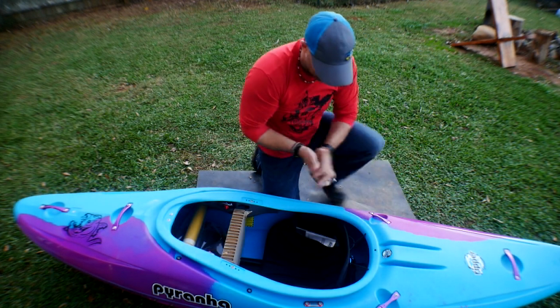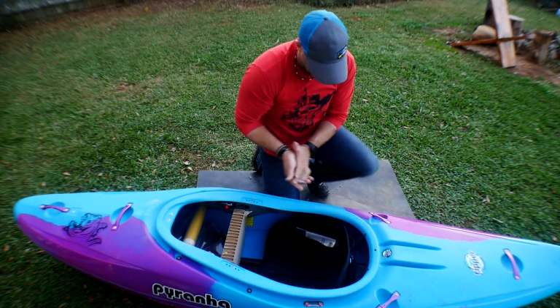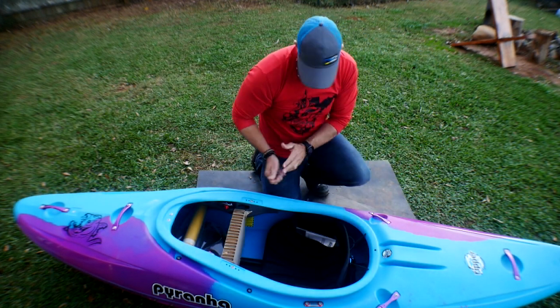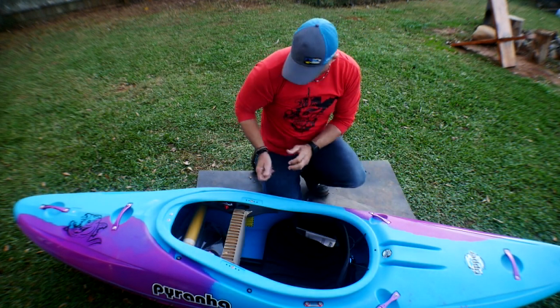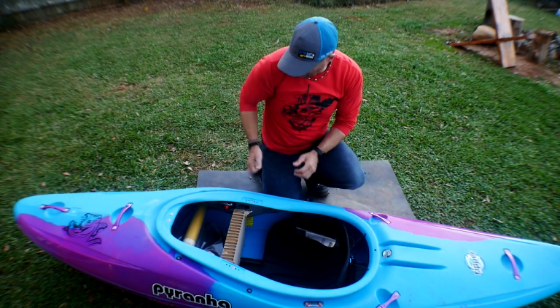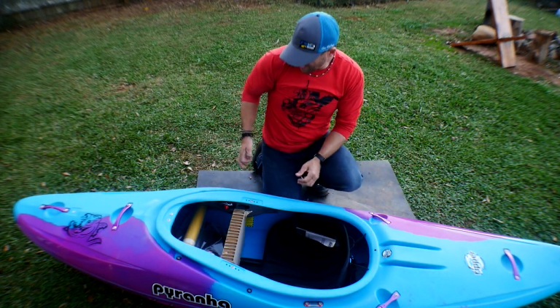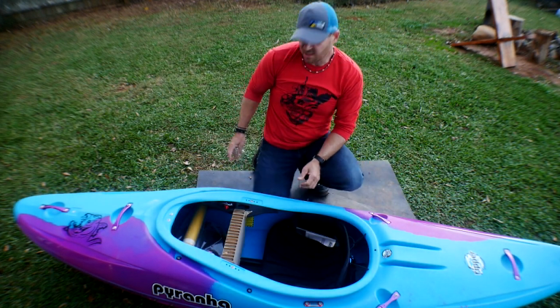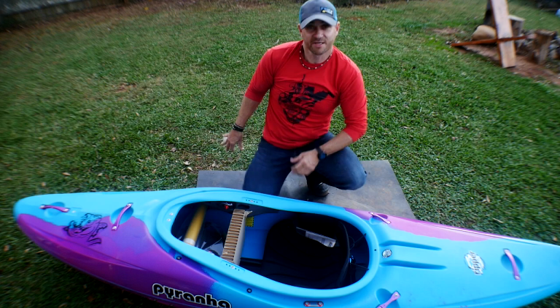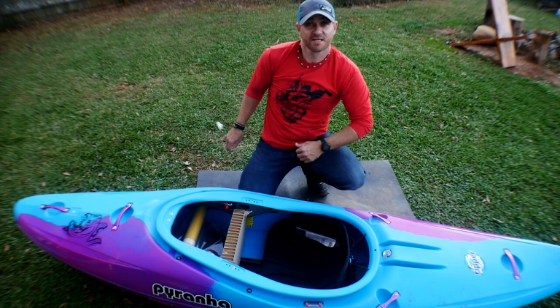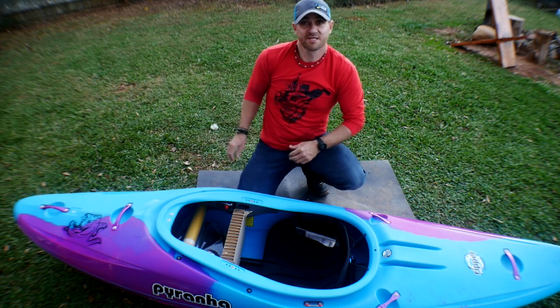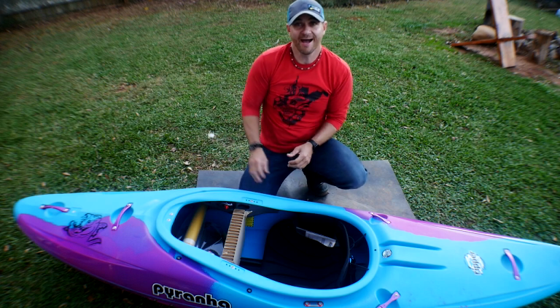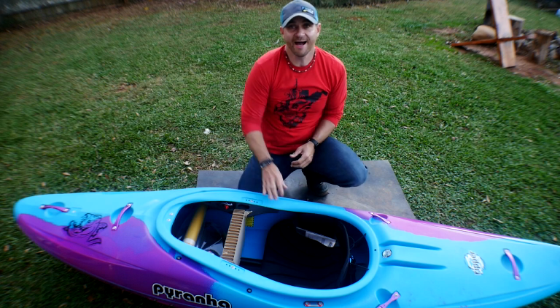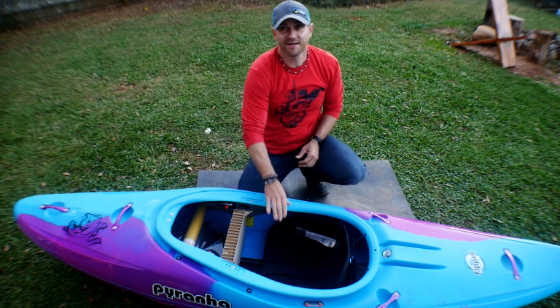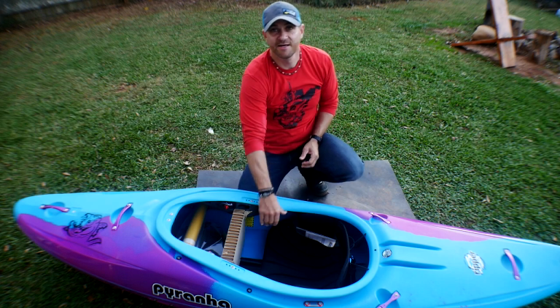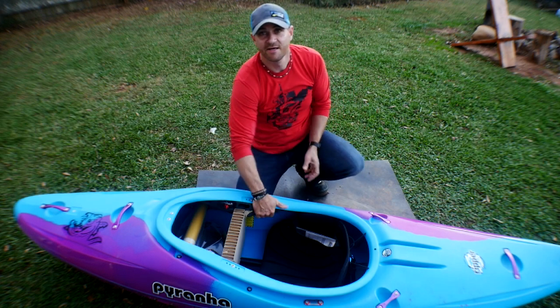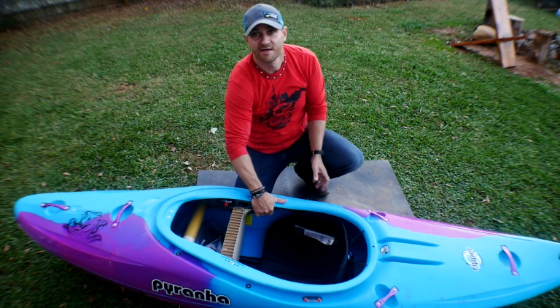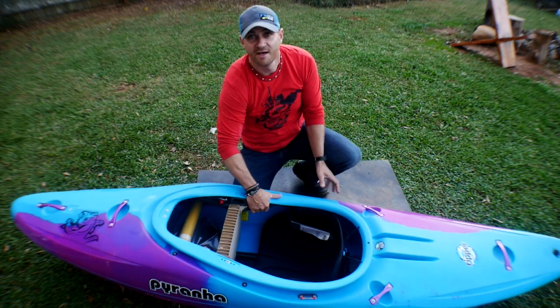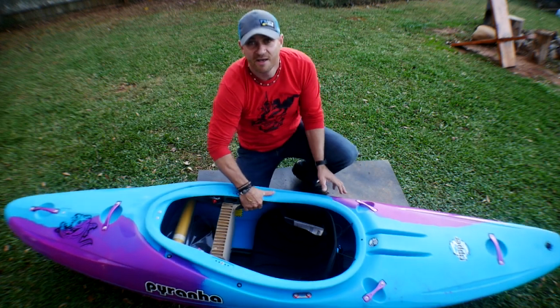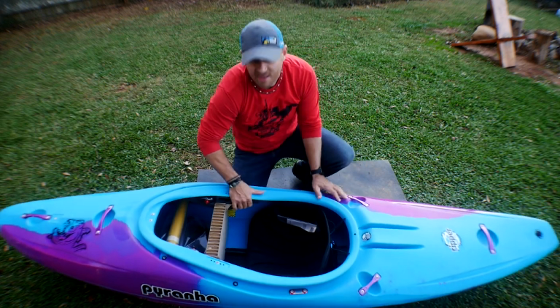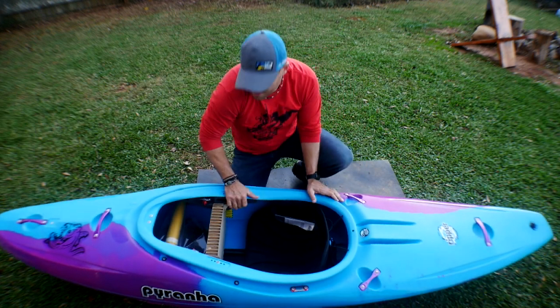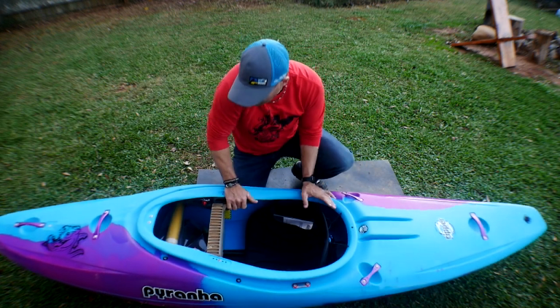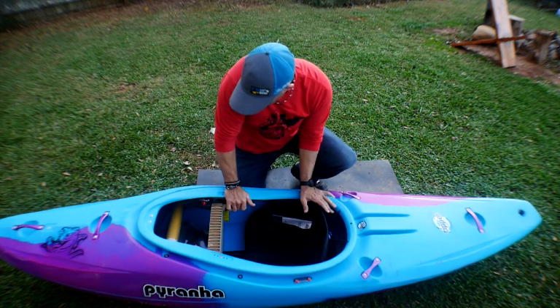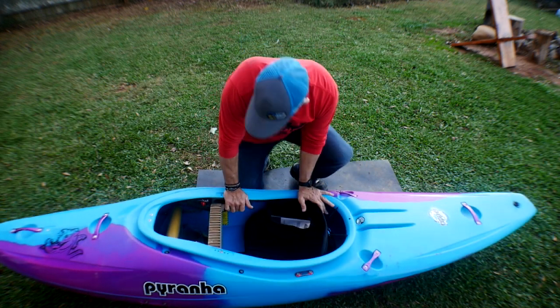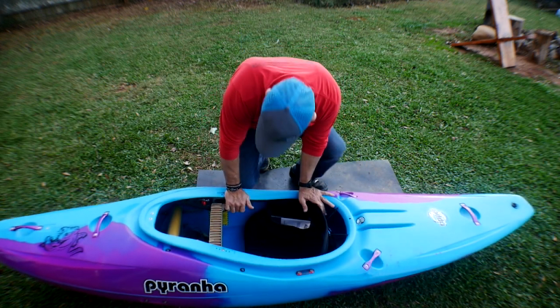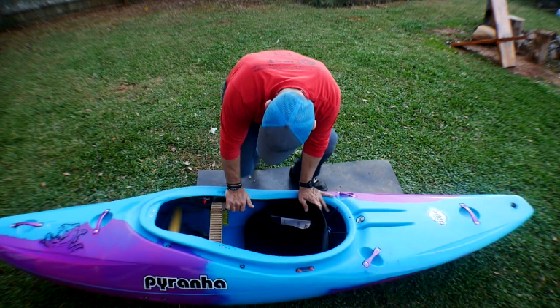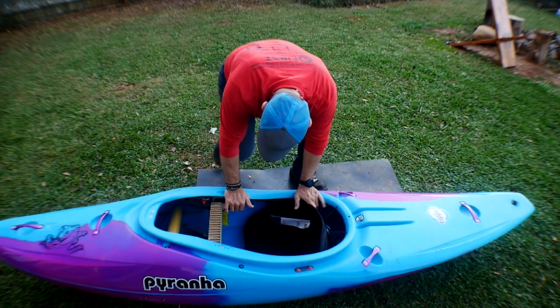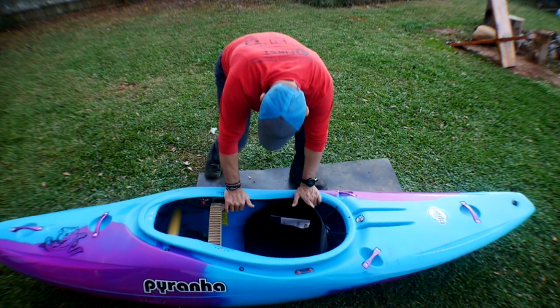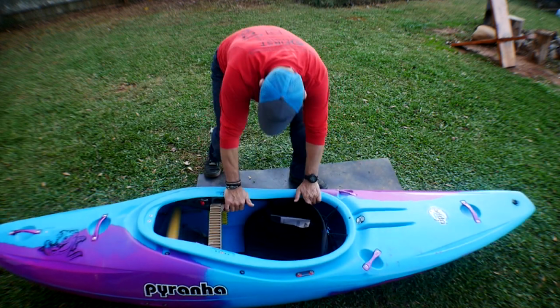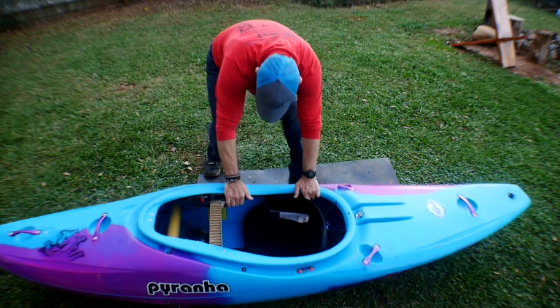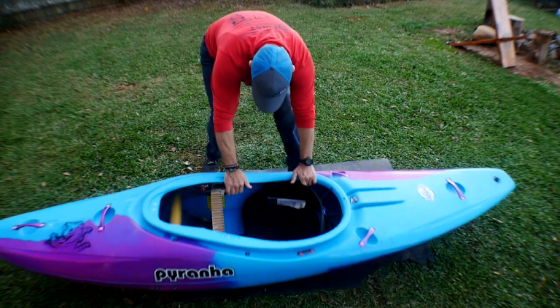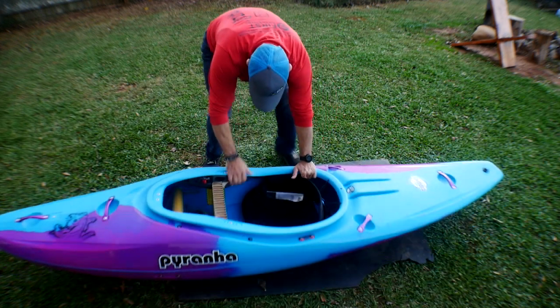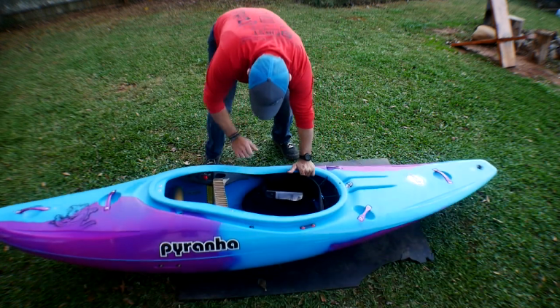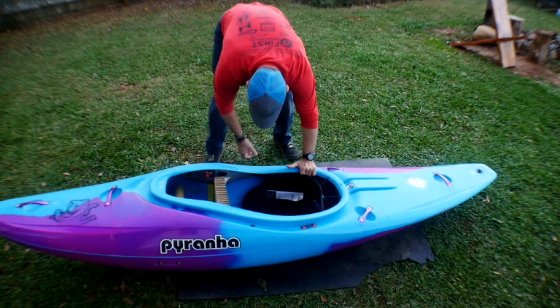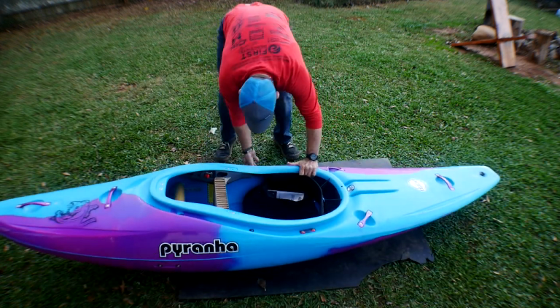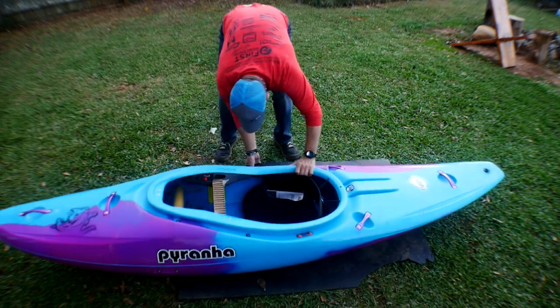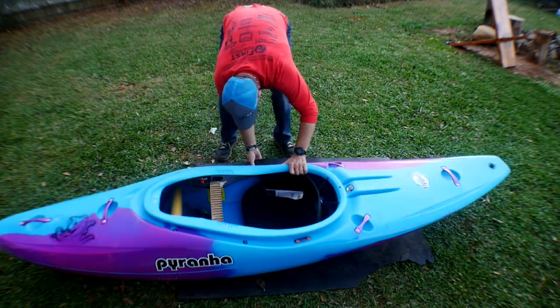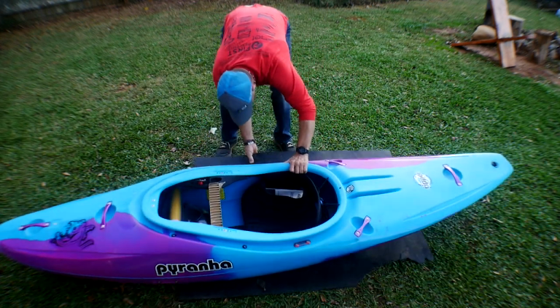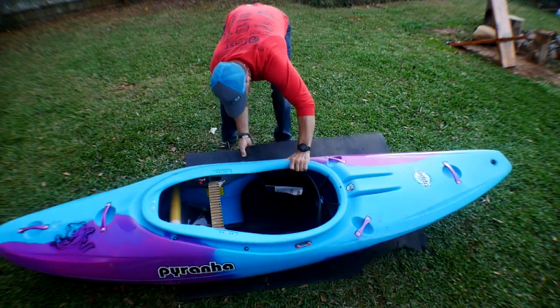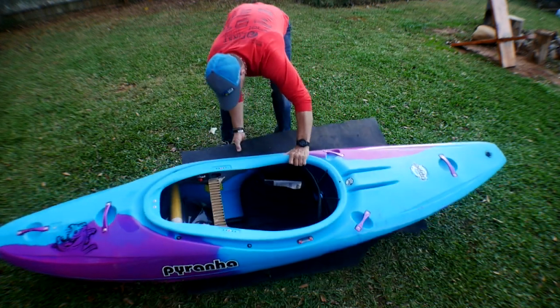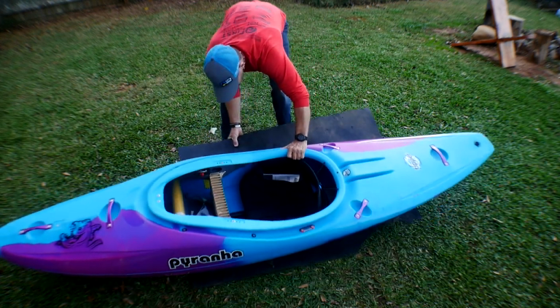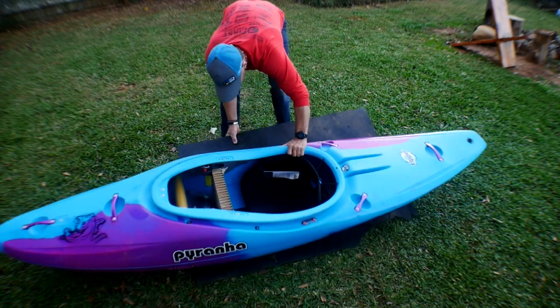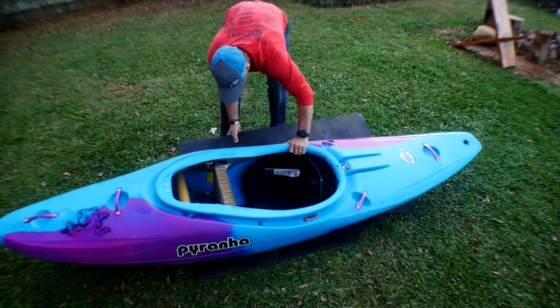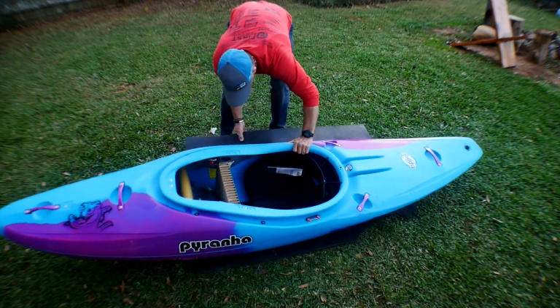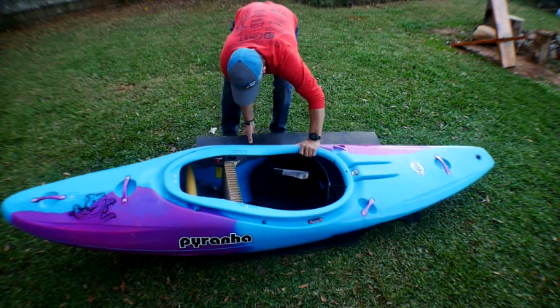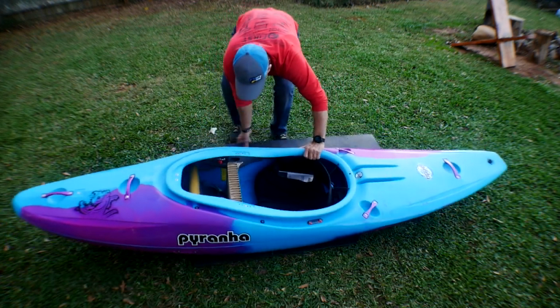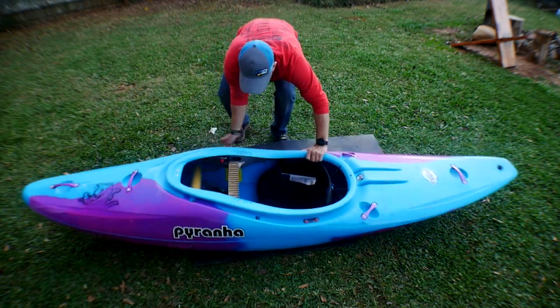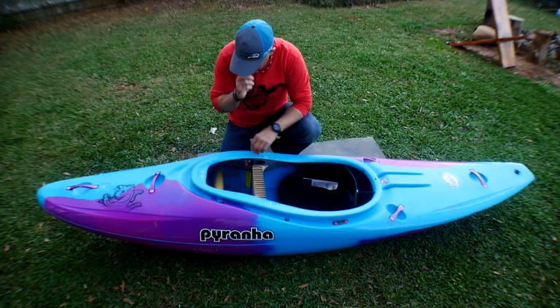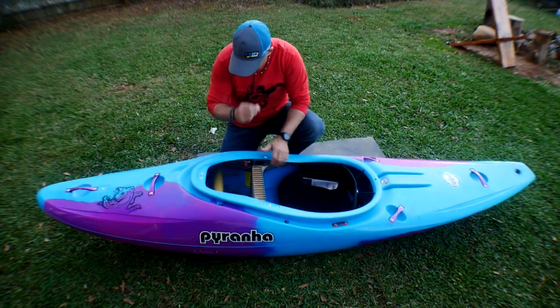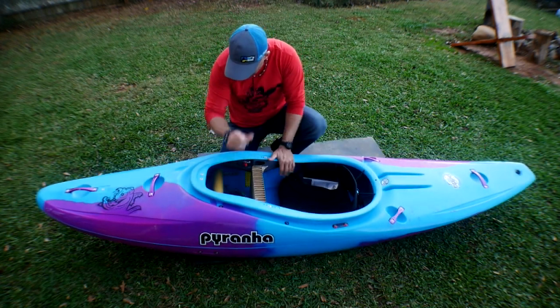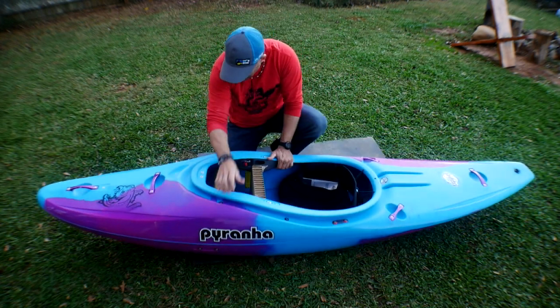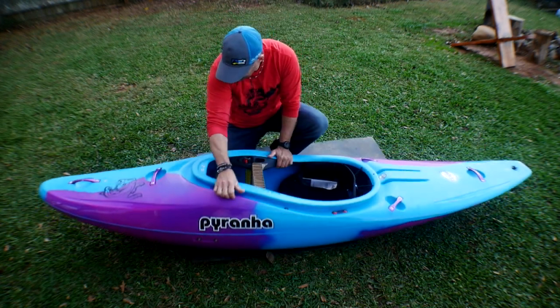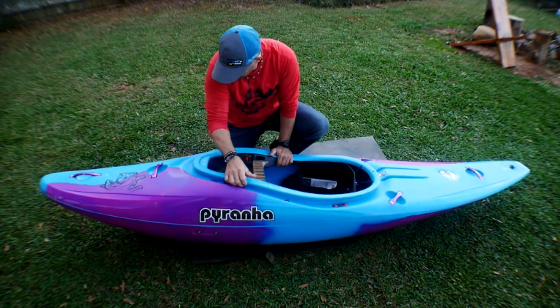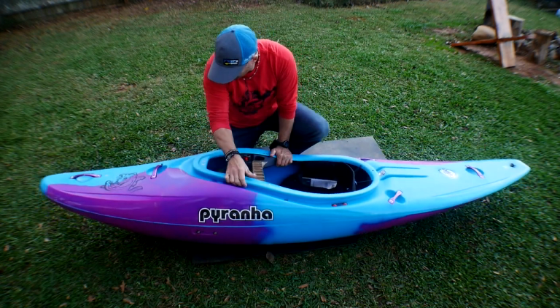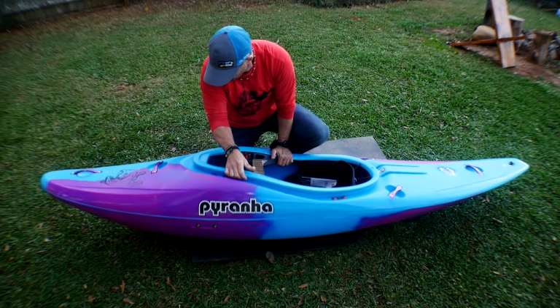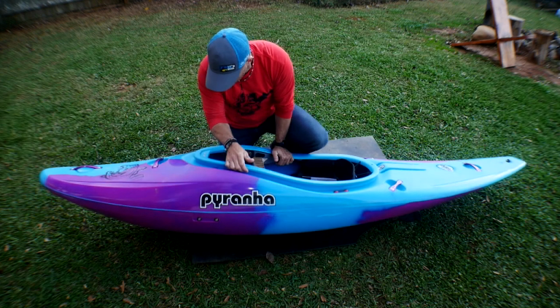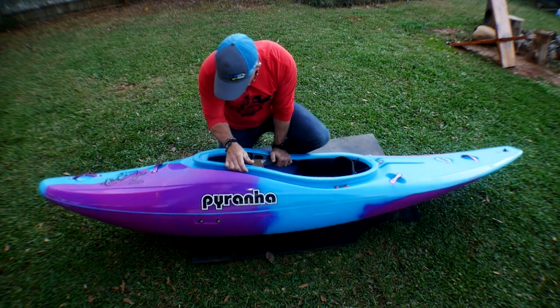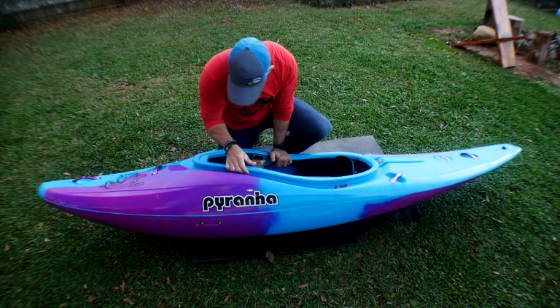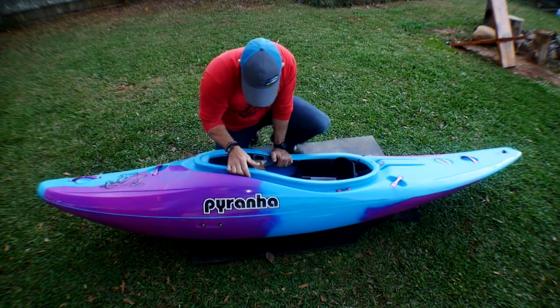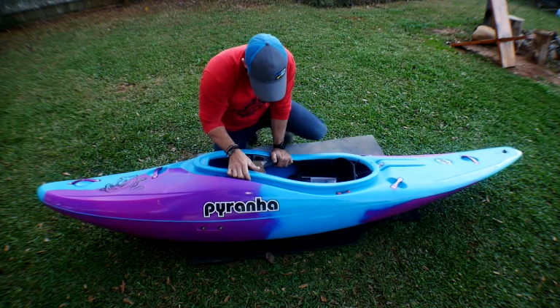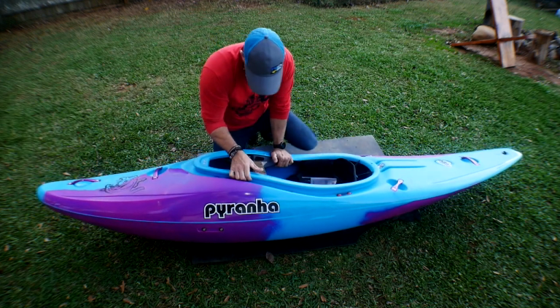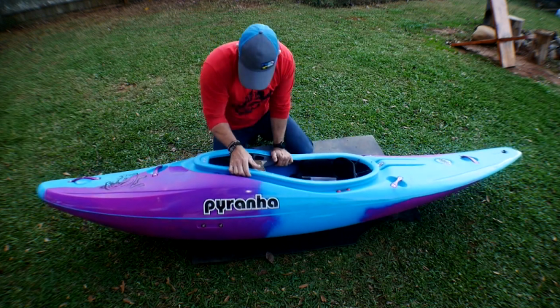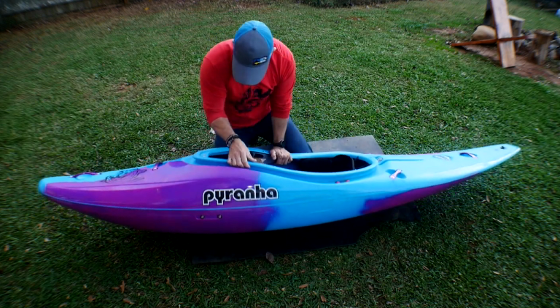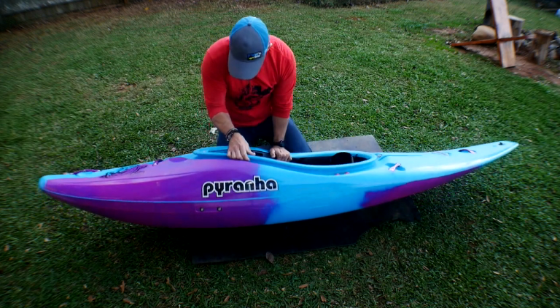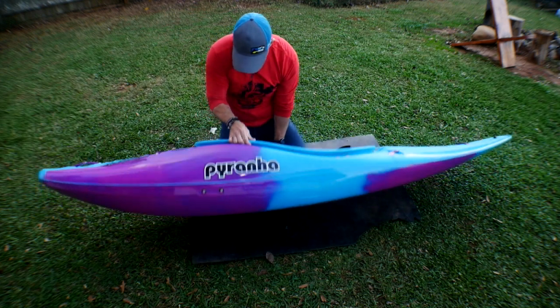Wow, look at that. This boat looks really good. That is a really cool color.